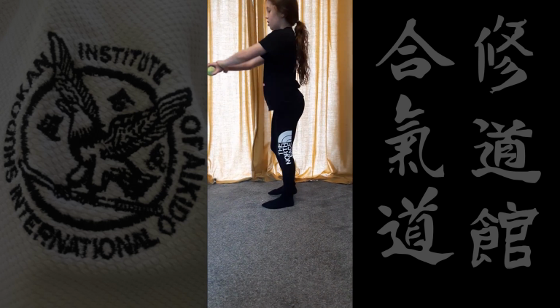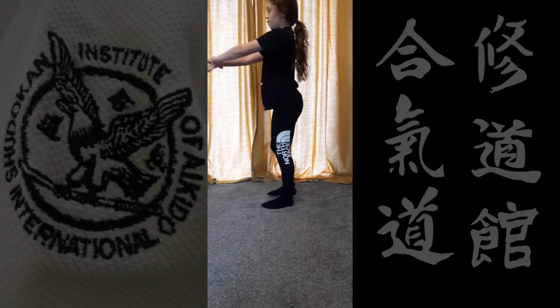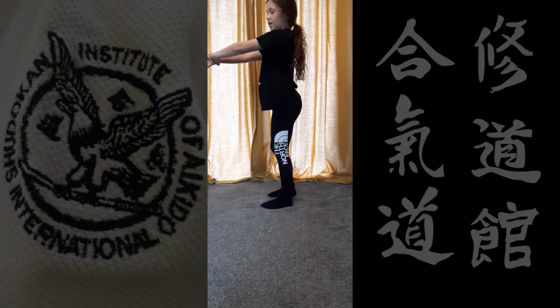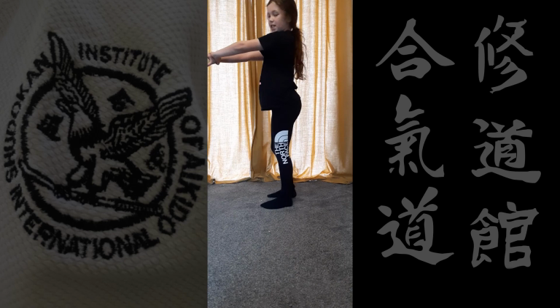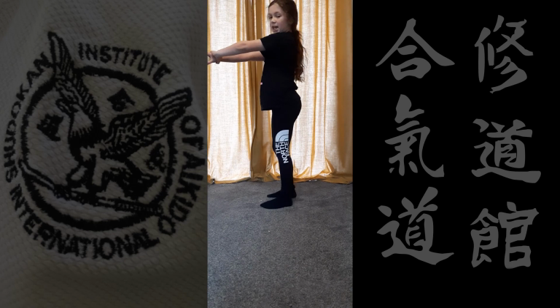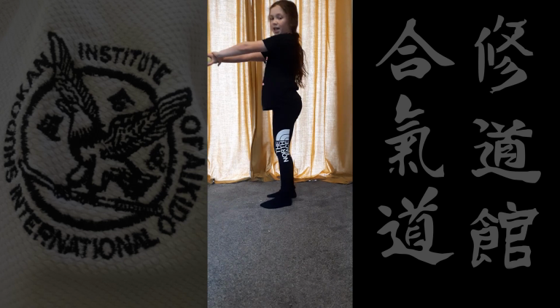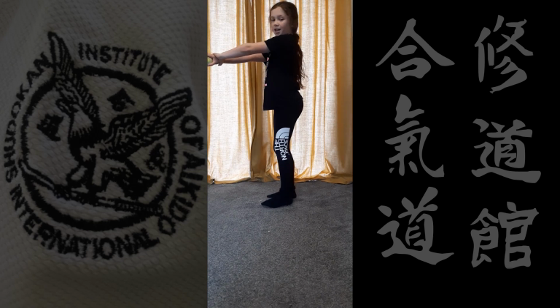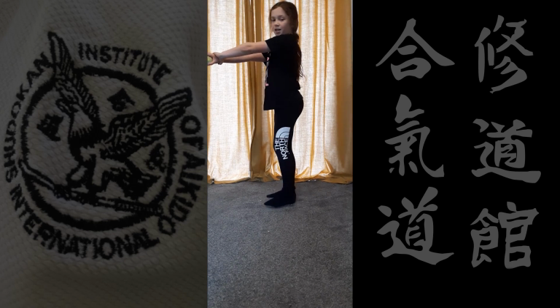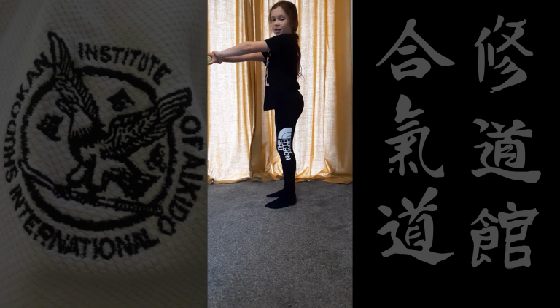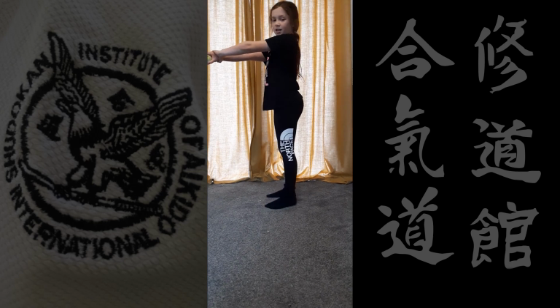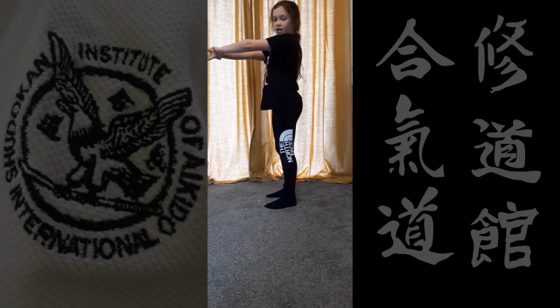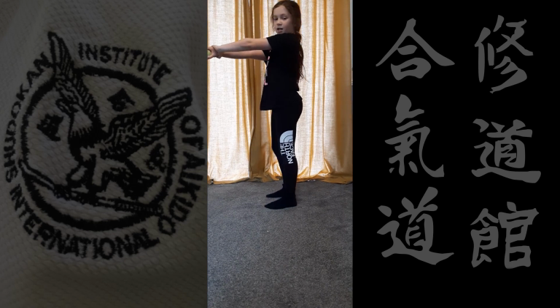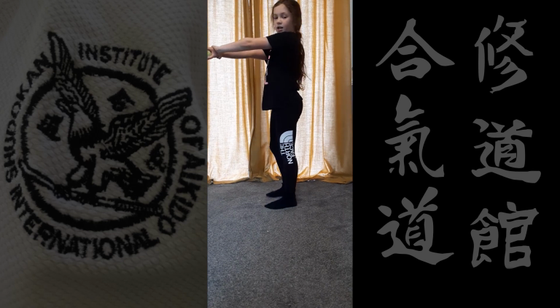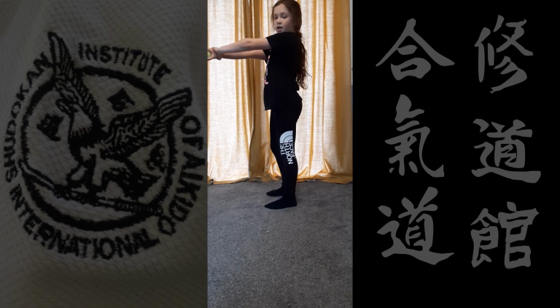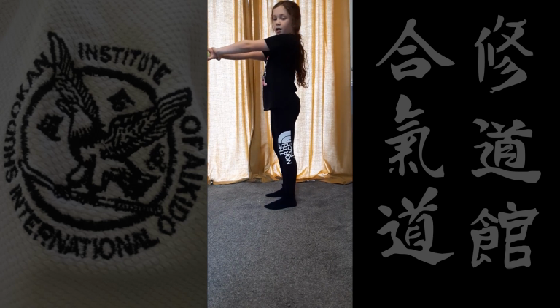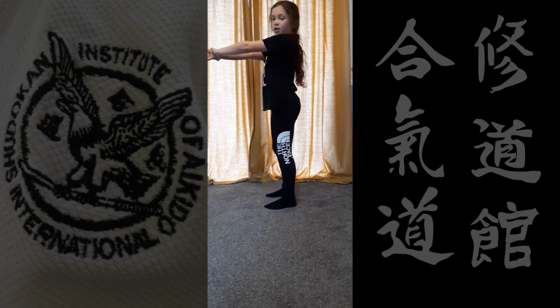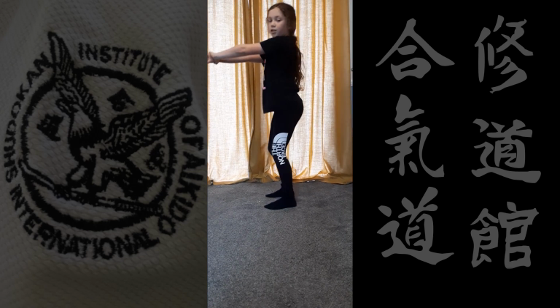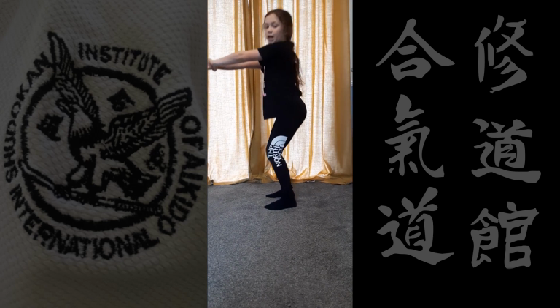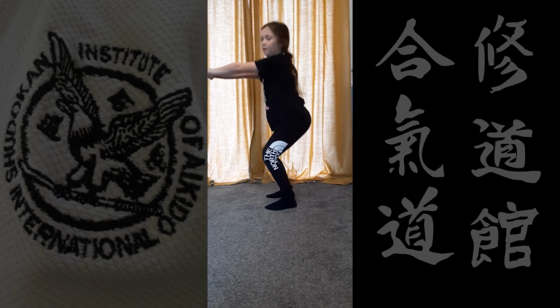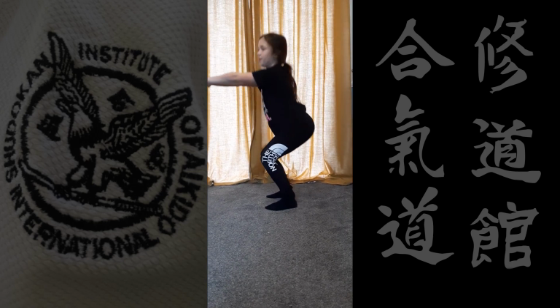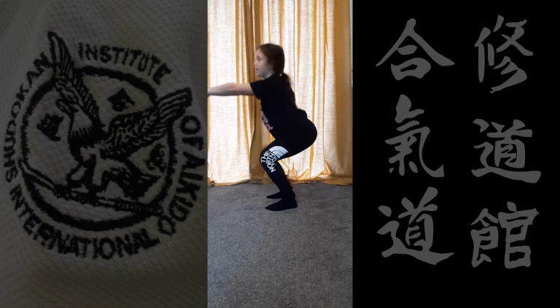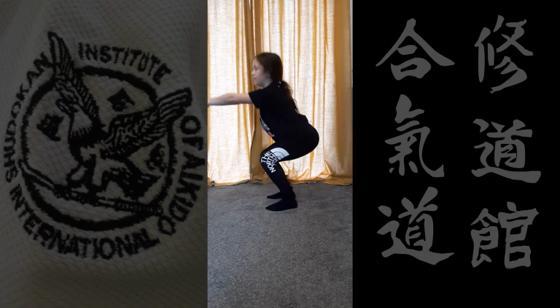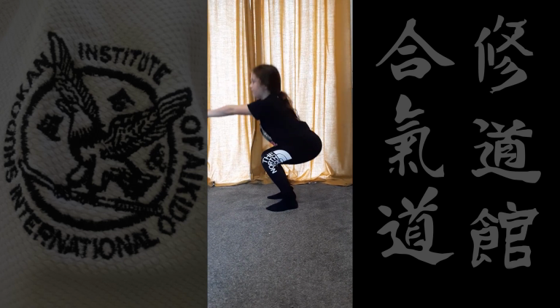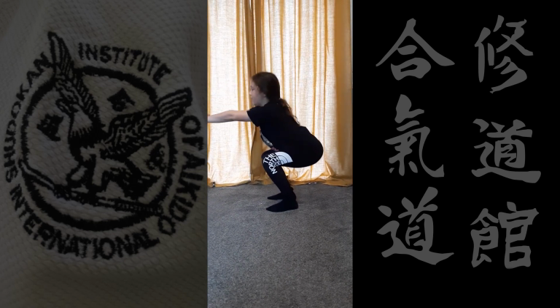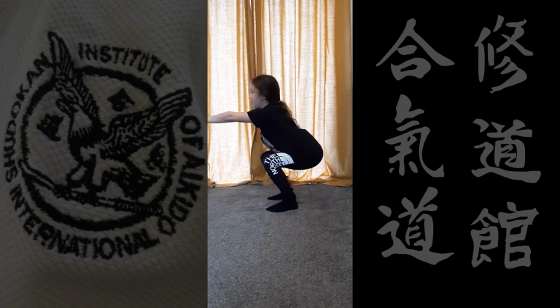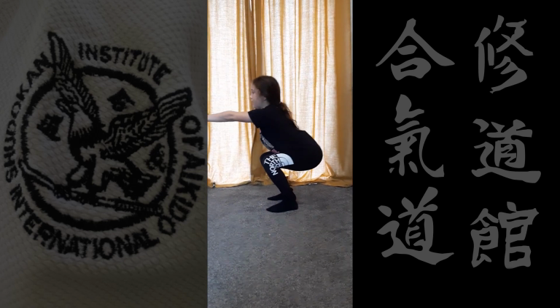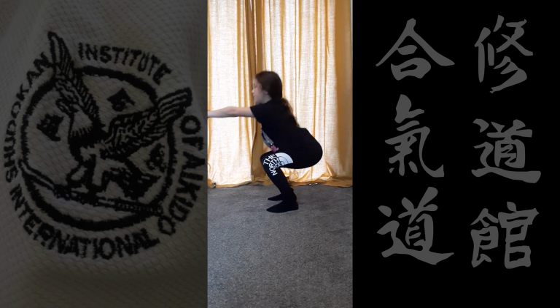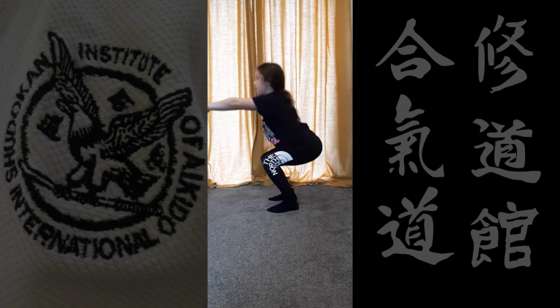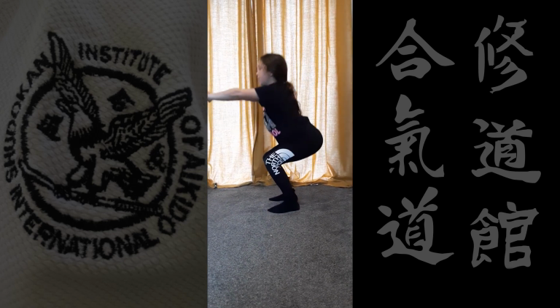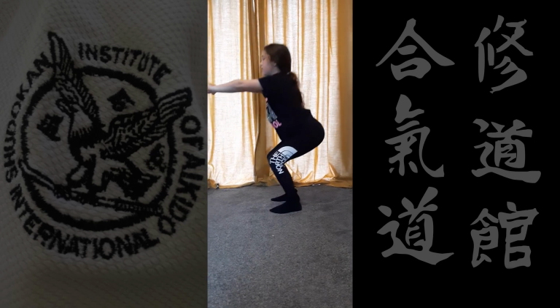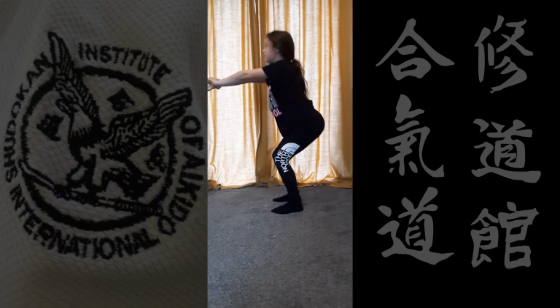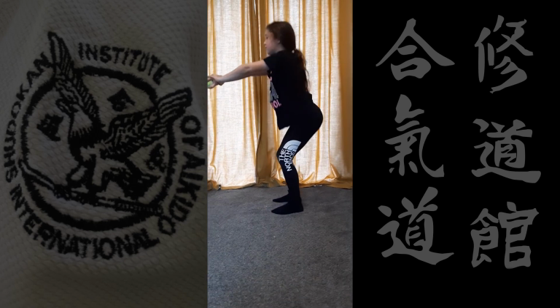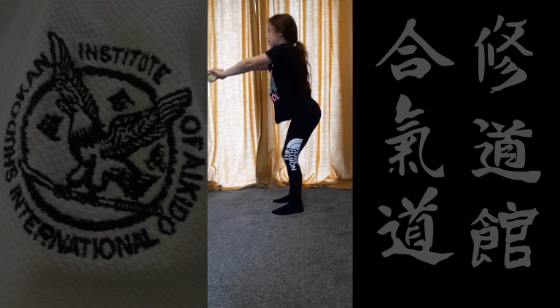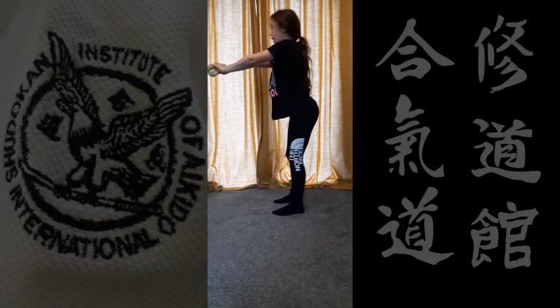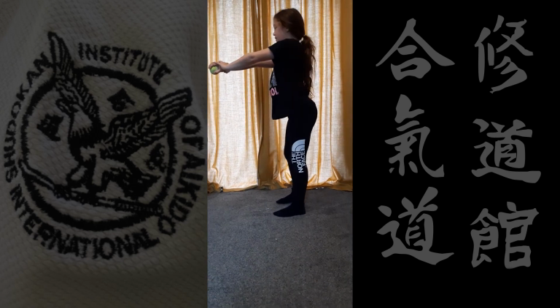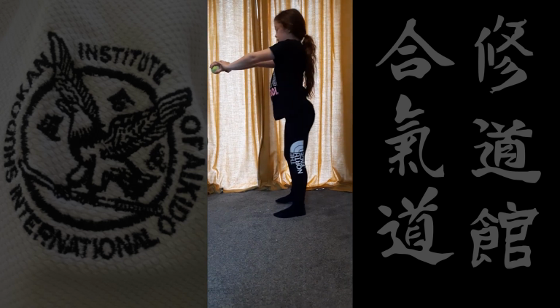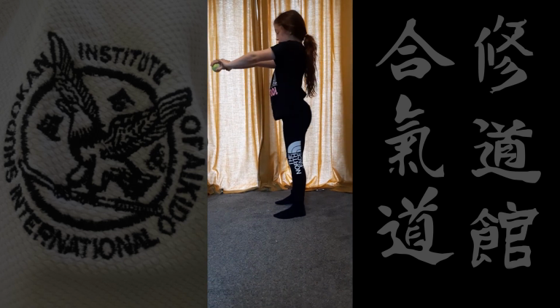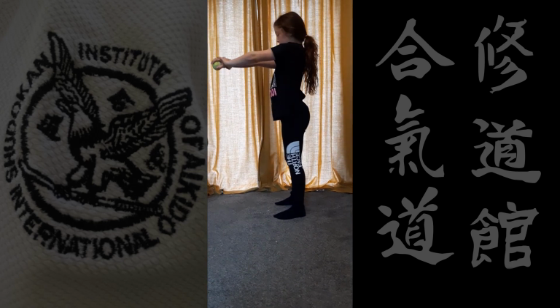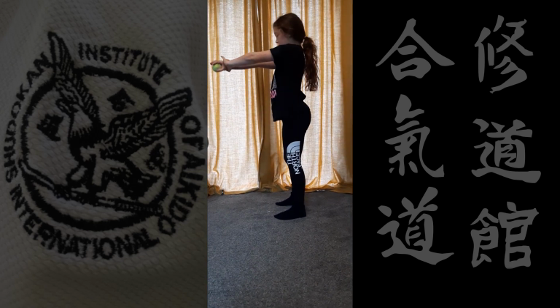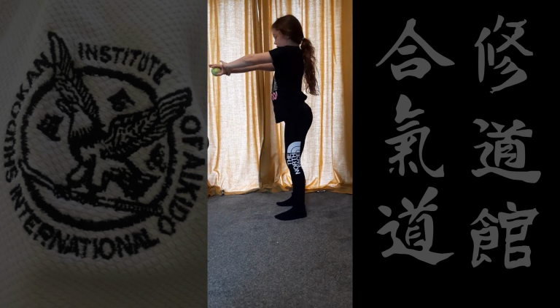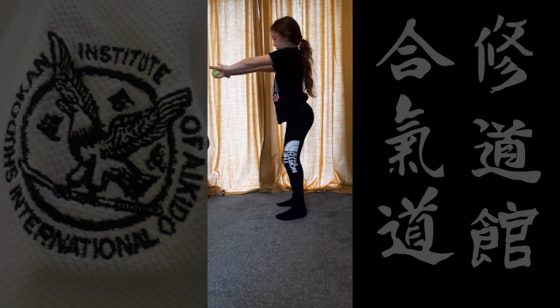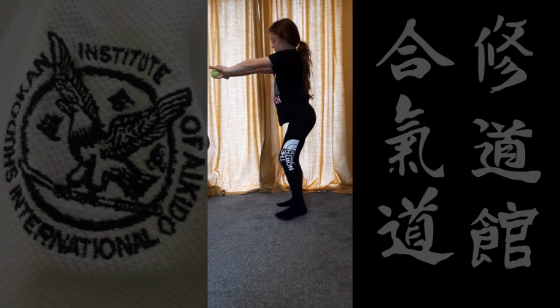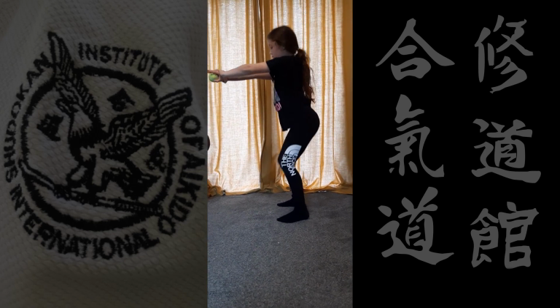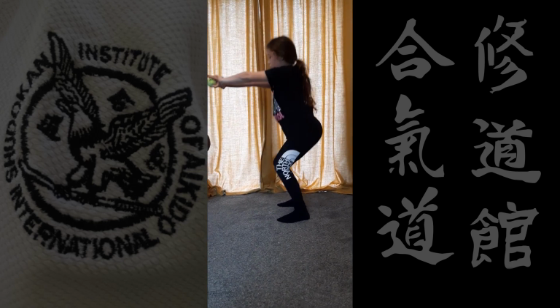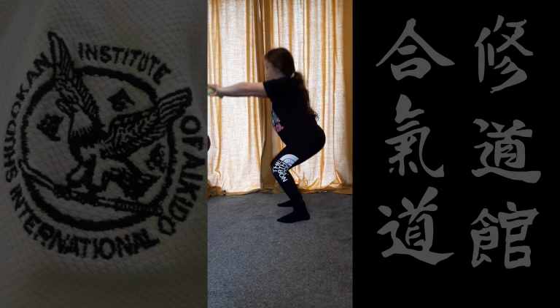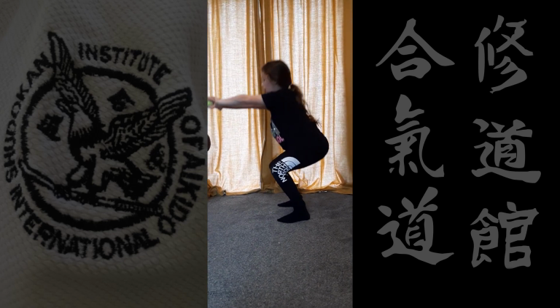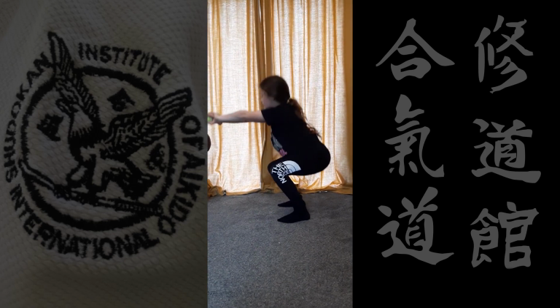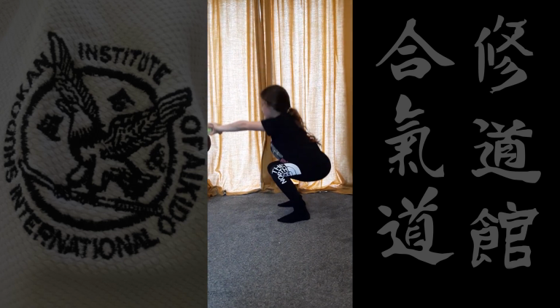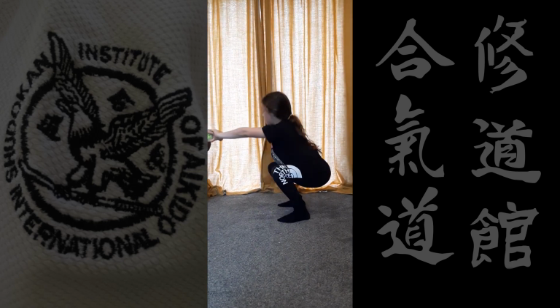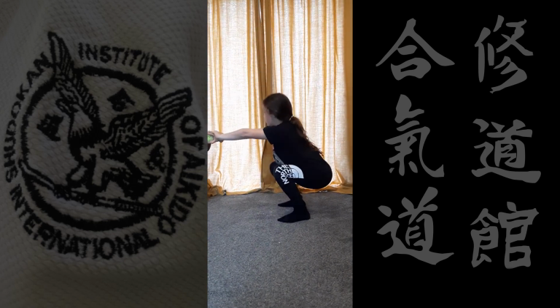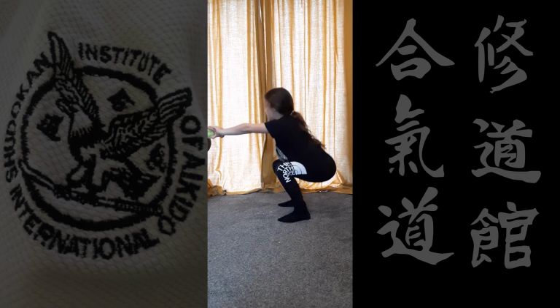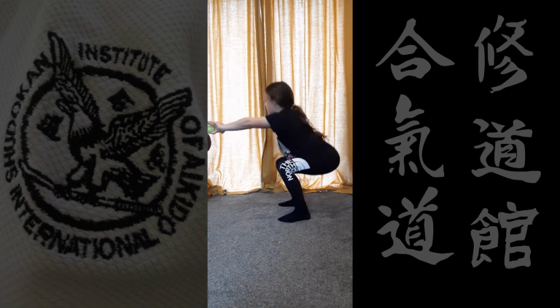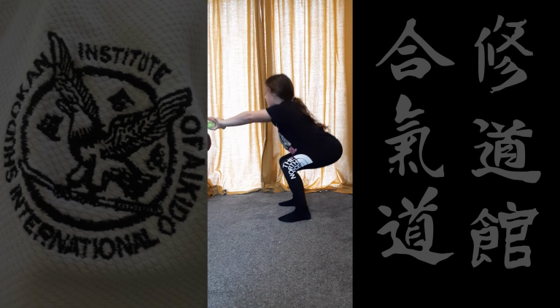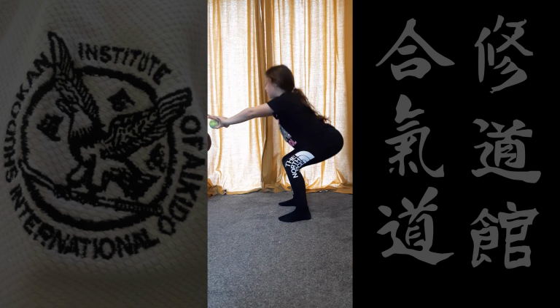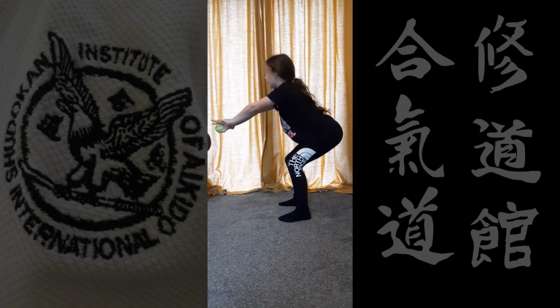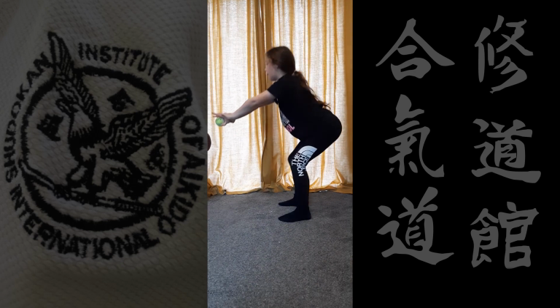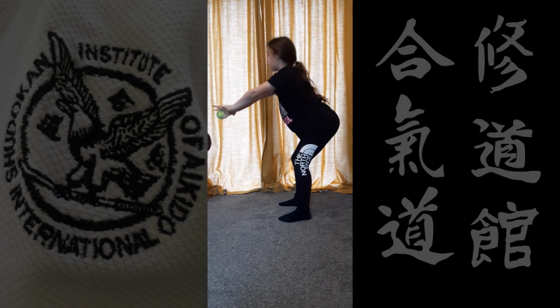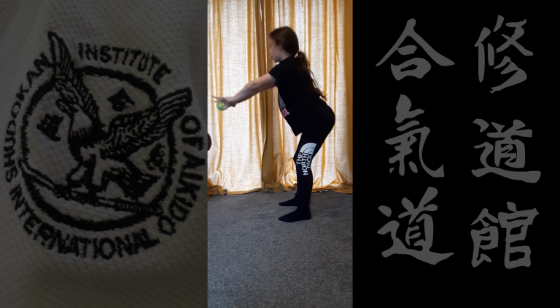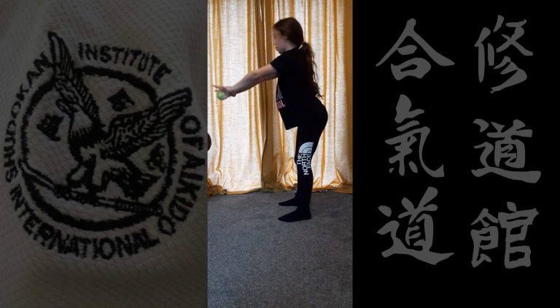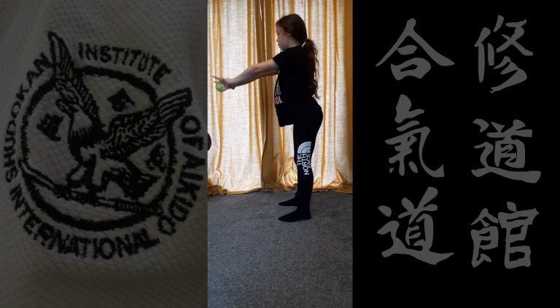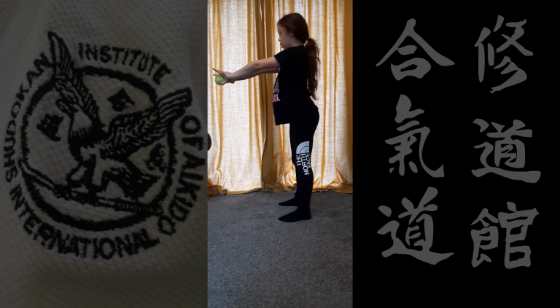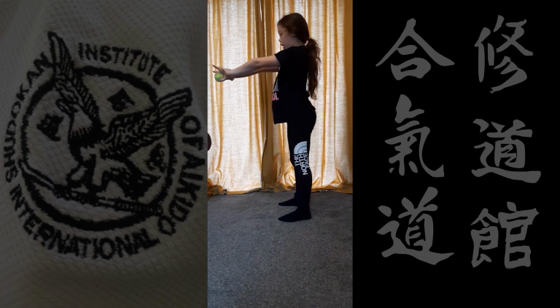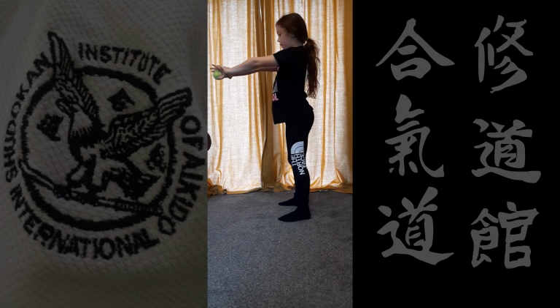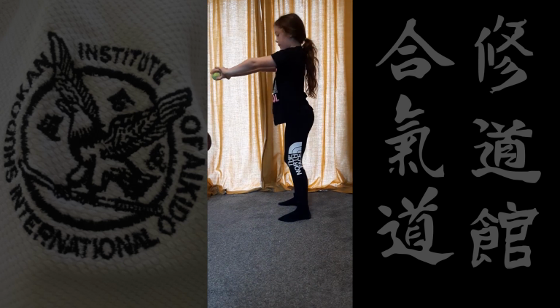Ready? Go! Just carry on doing squats until the timer goes off.